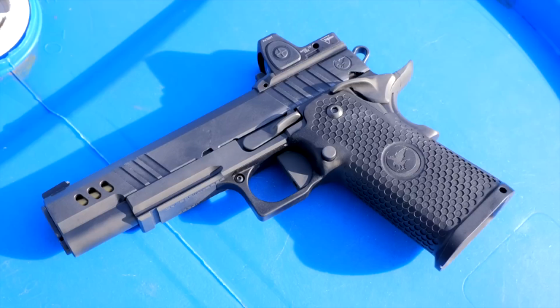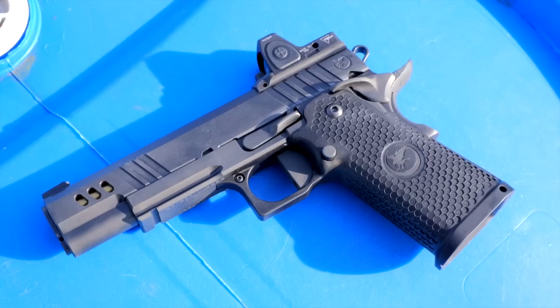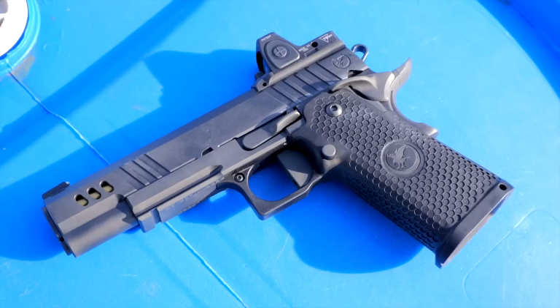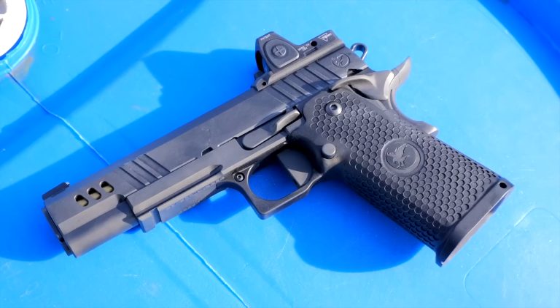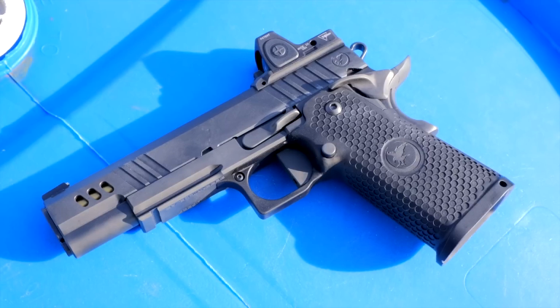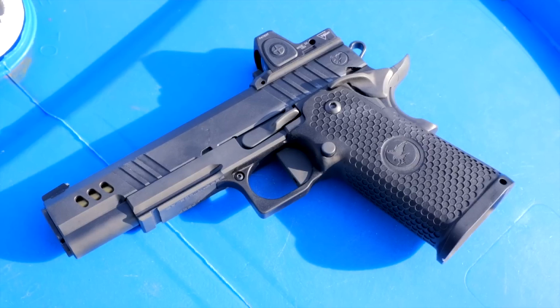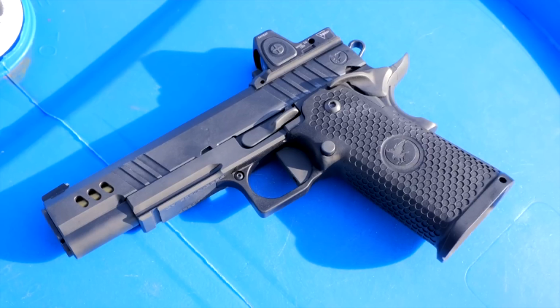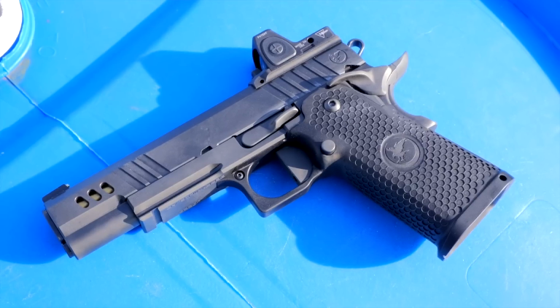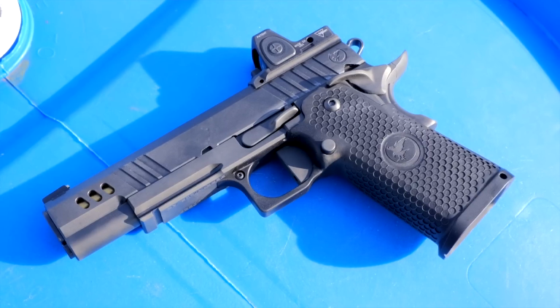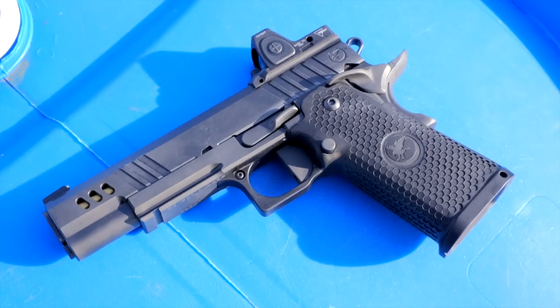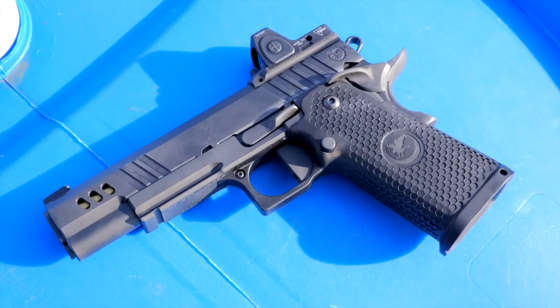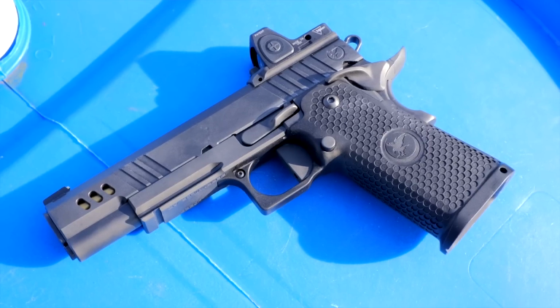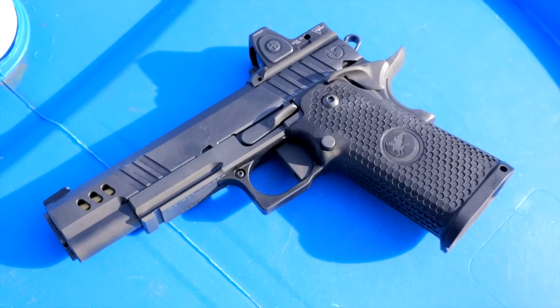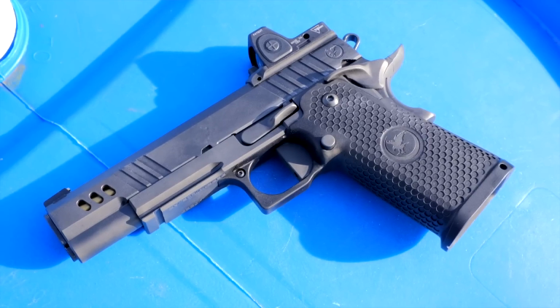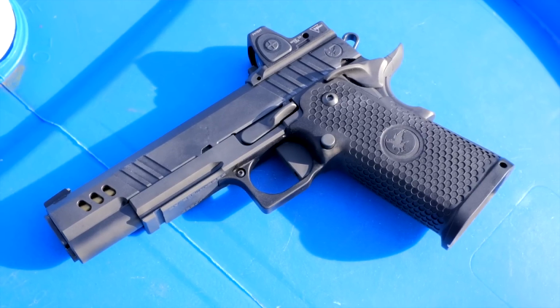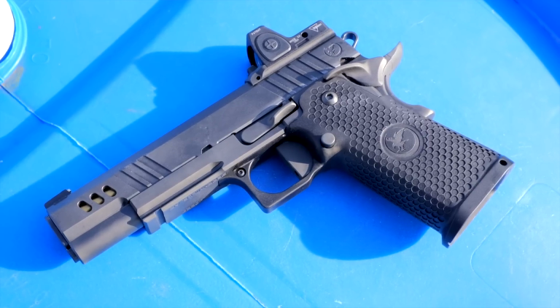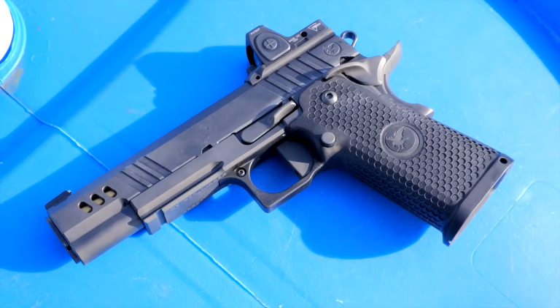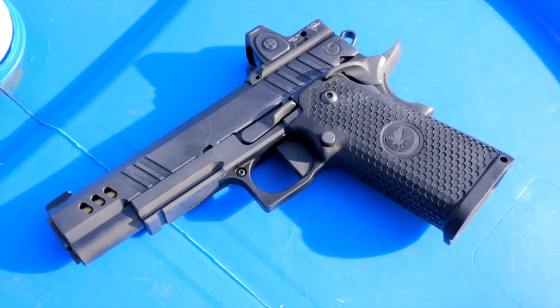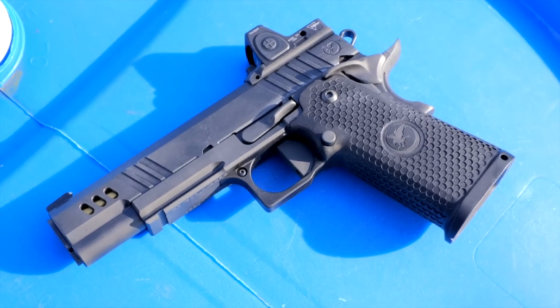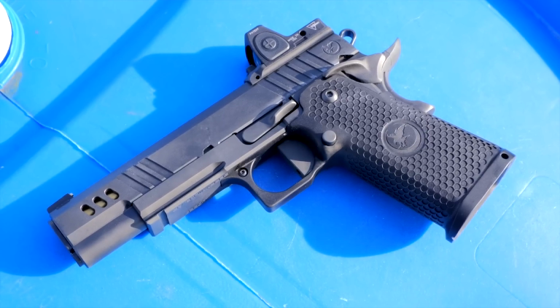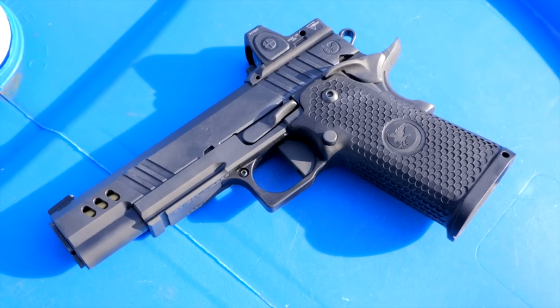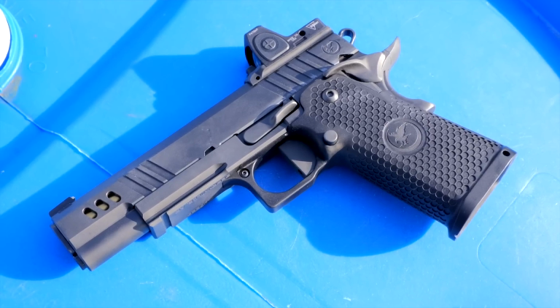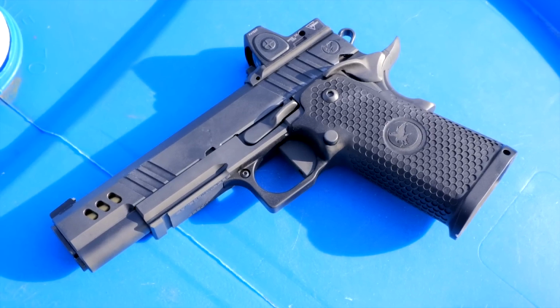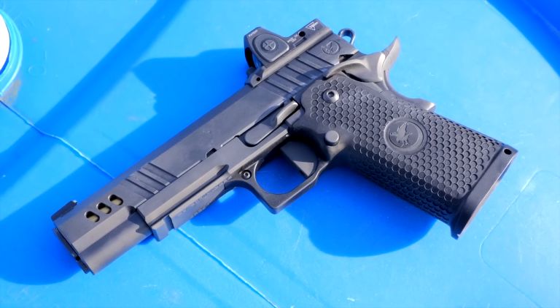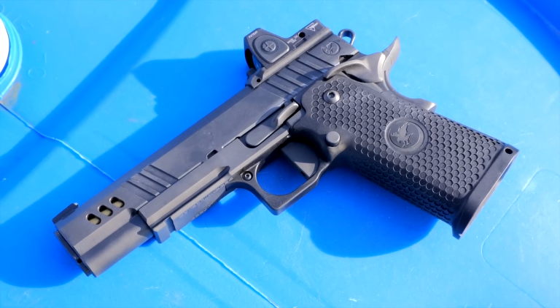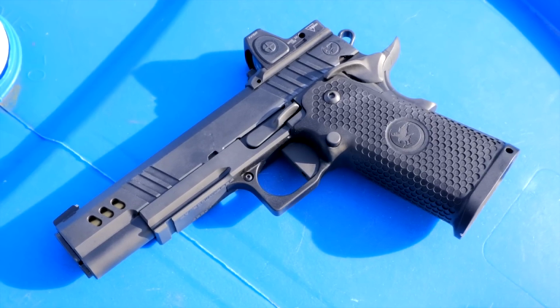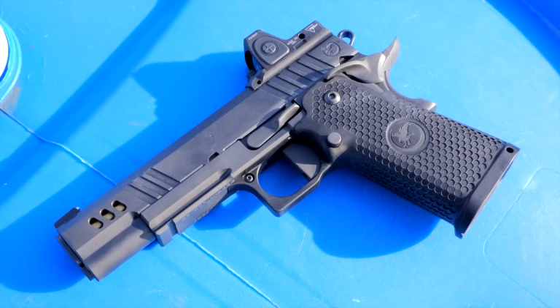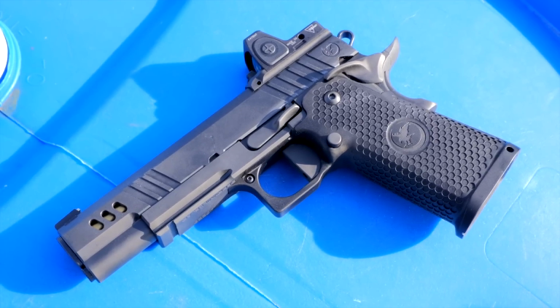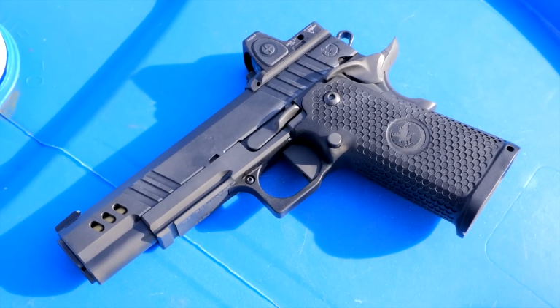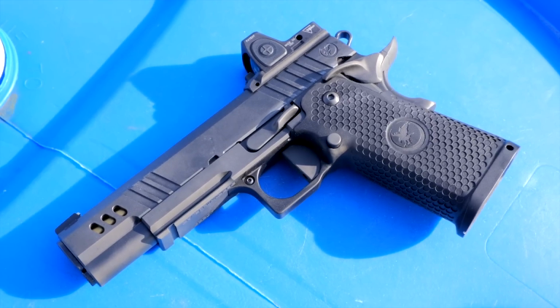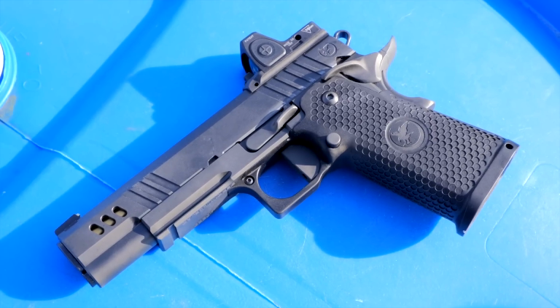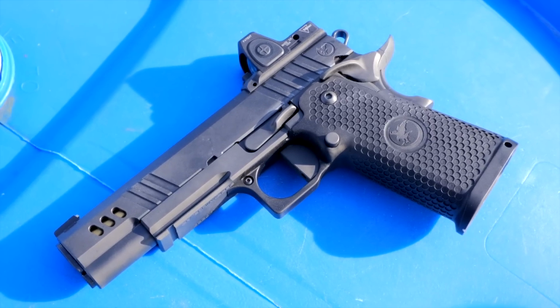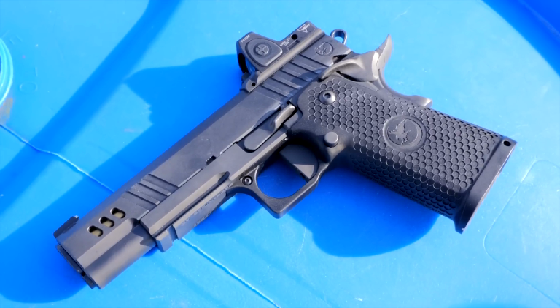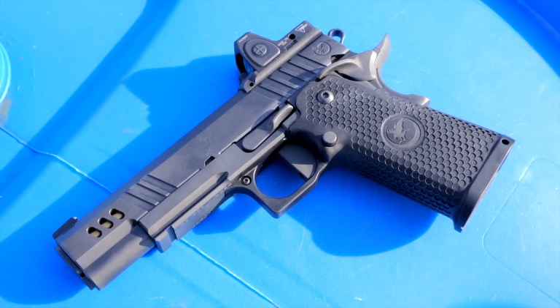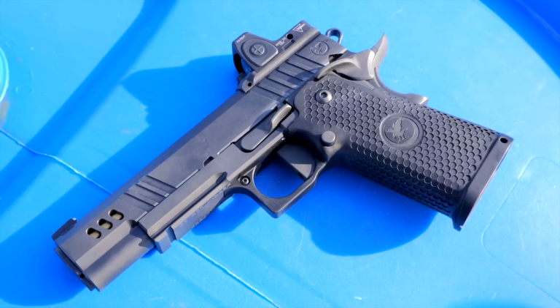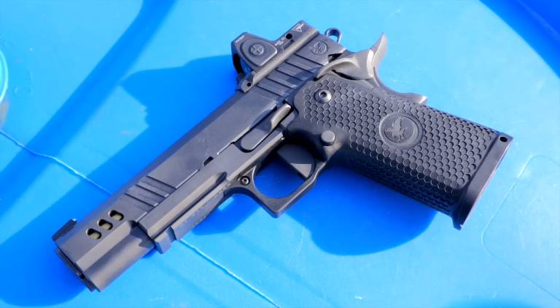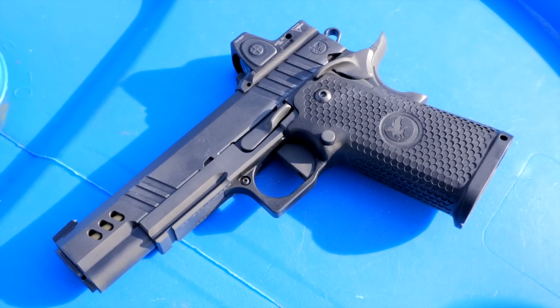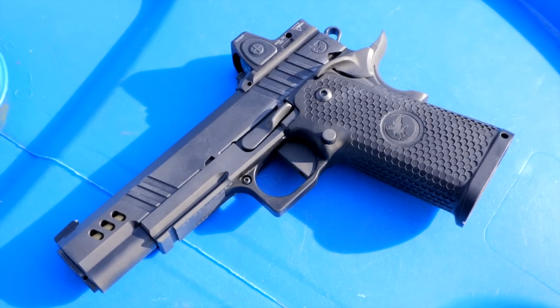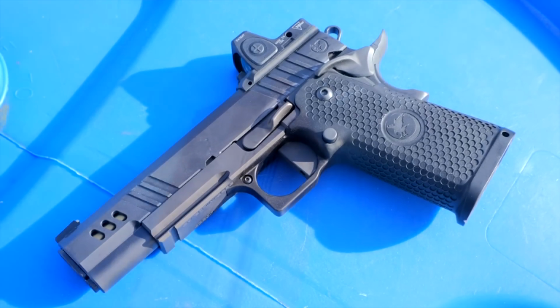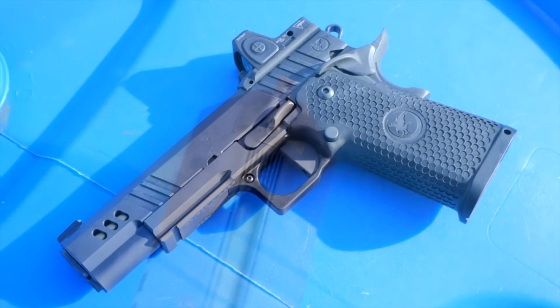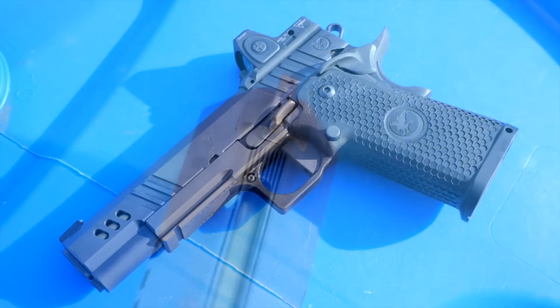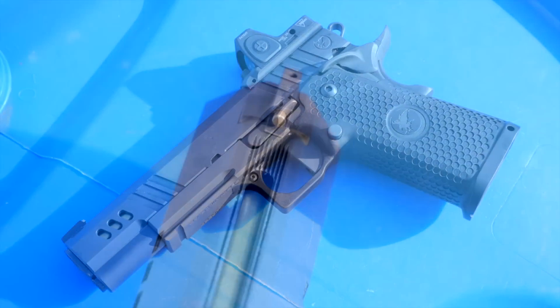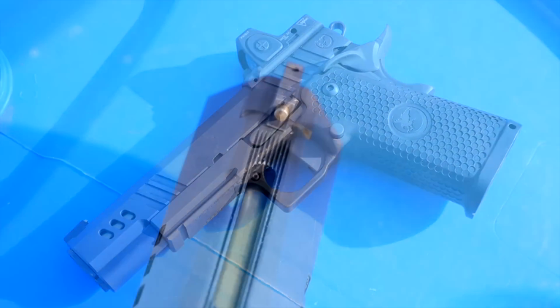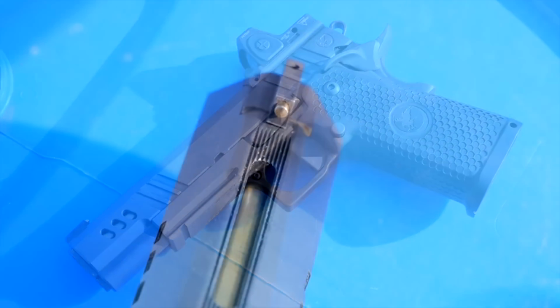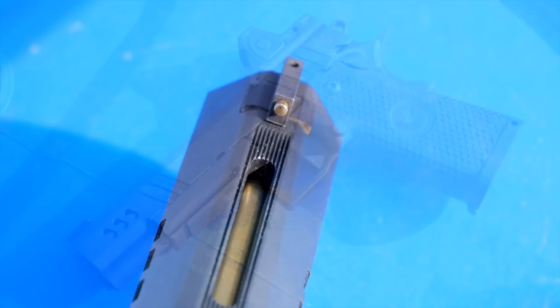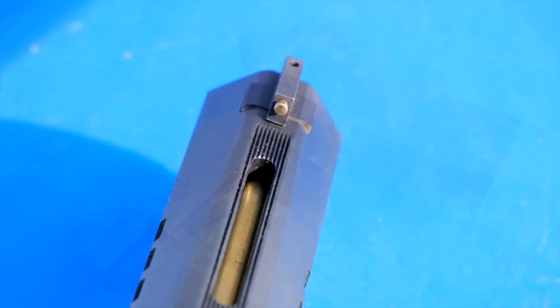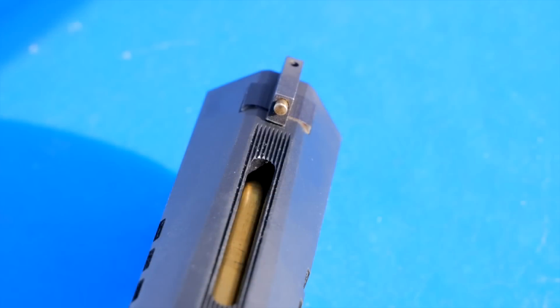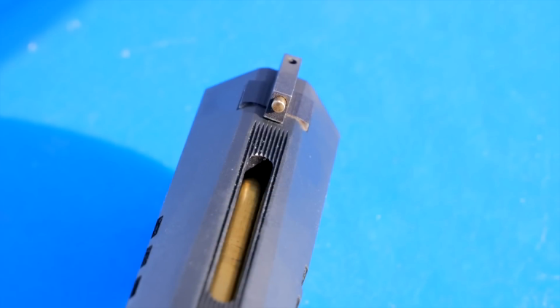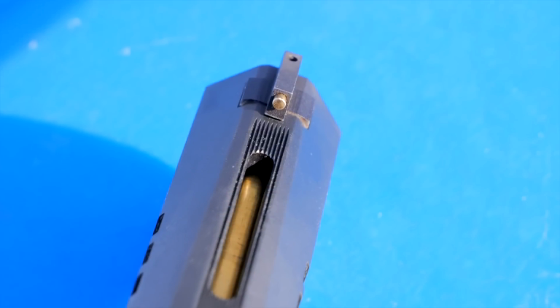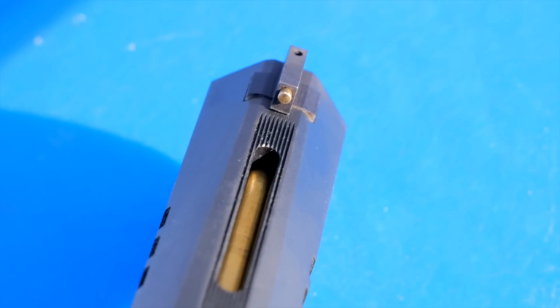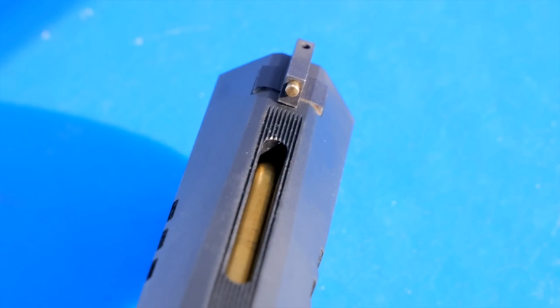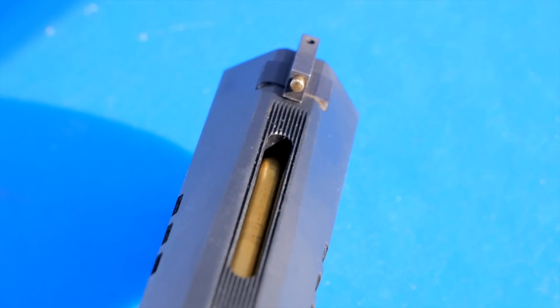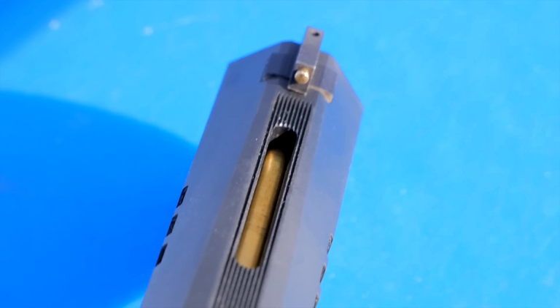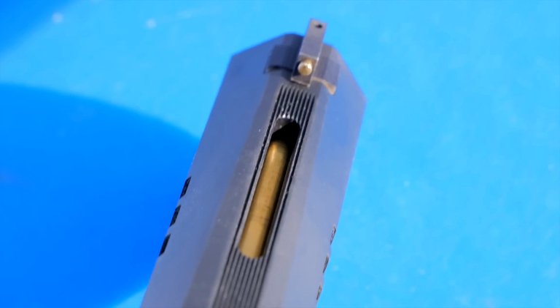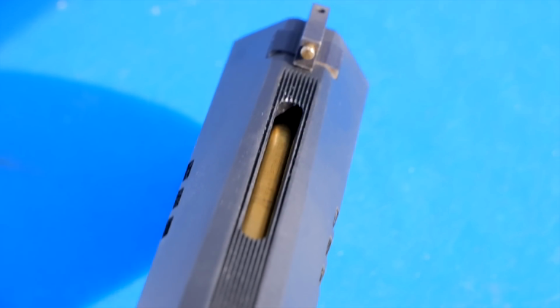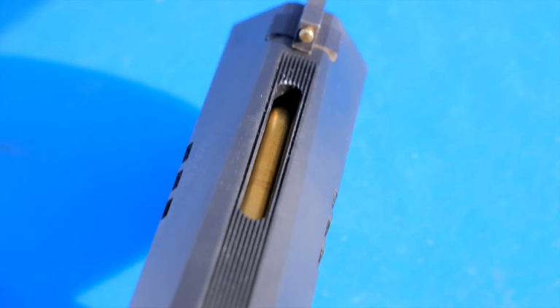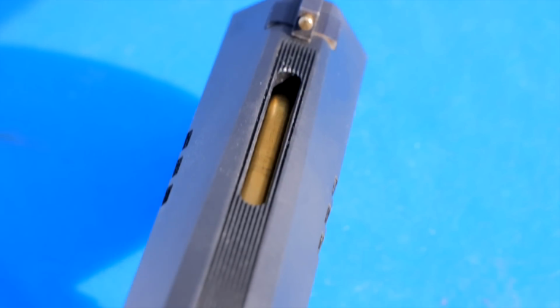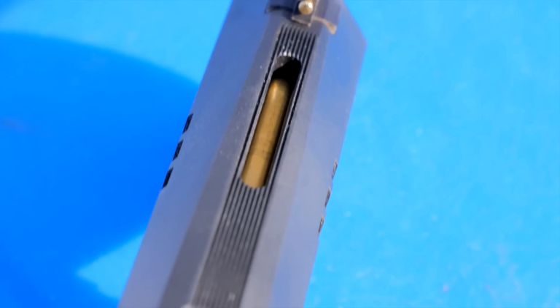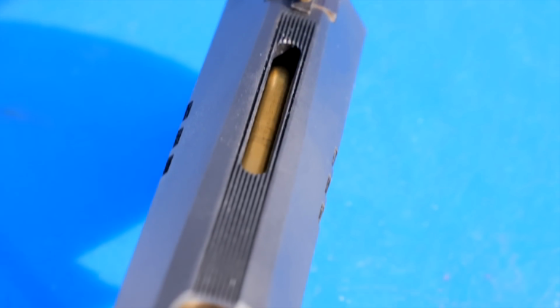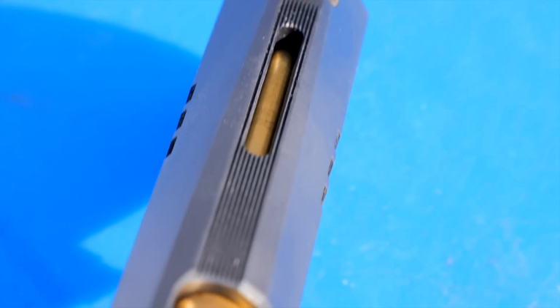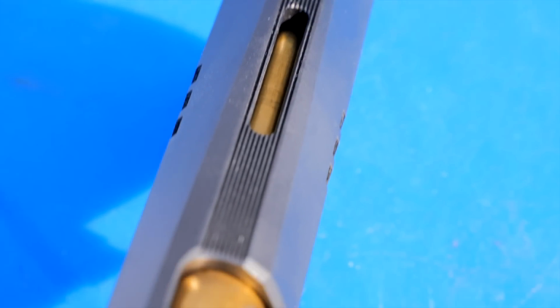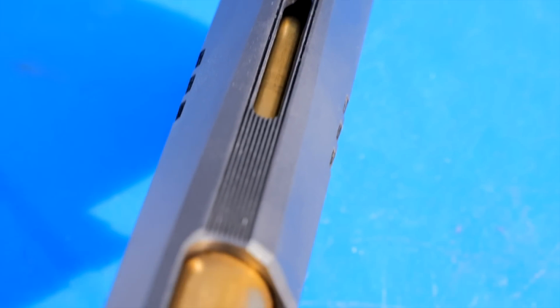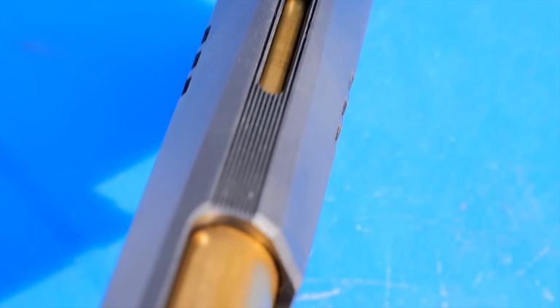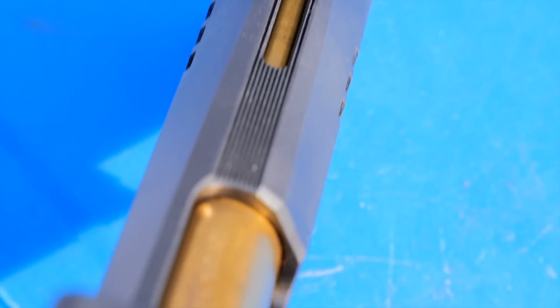High-end 1911s are the highest form of art a pistol can be. Nighthawk Customs has elevated the craft of that 1911.